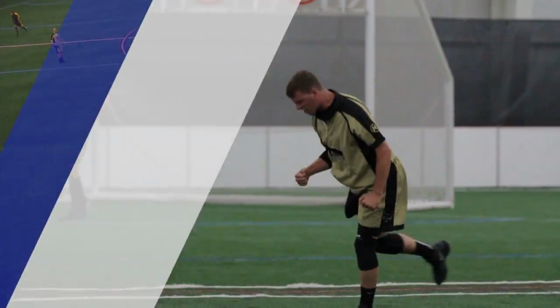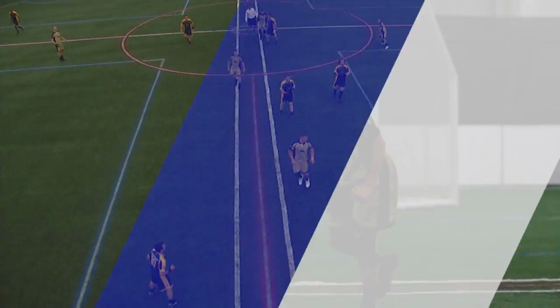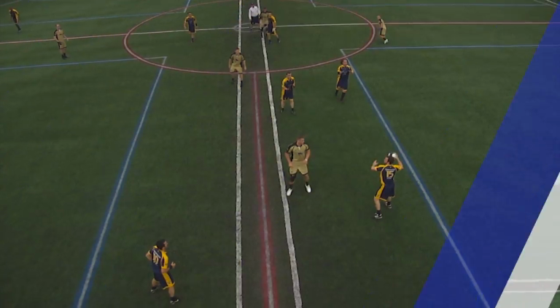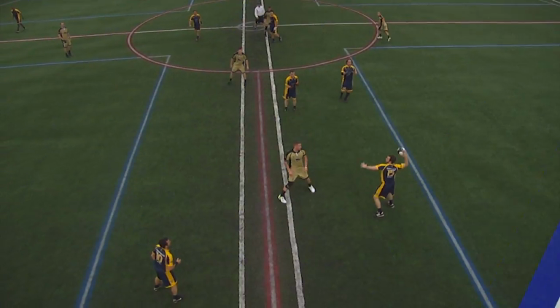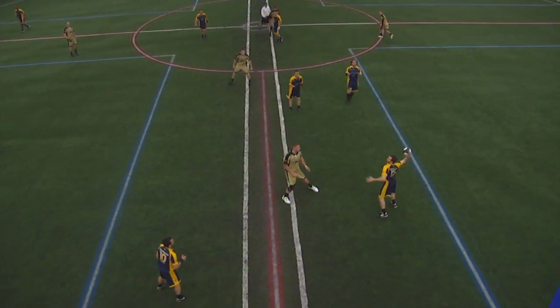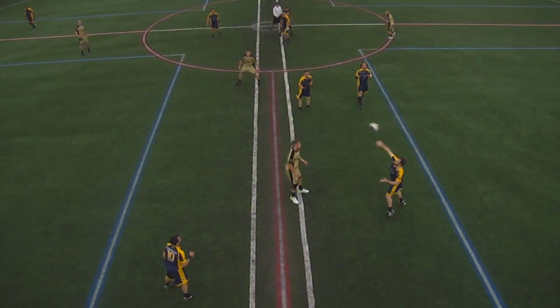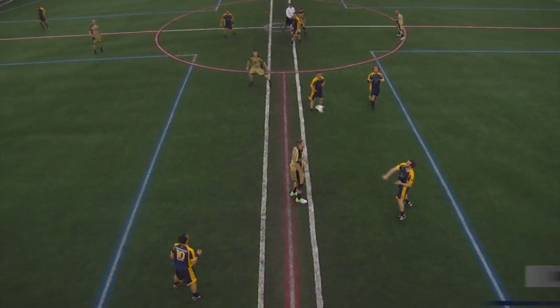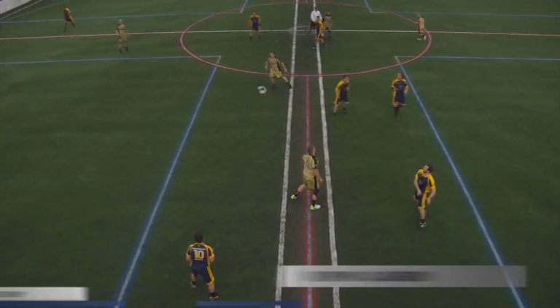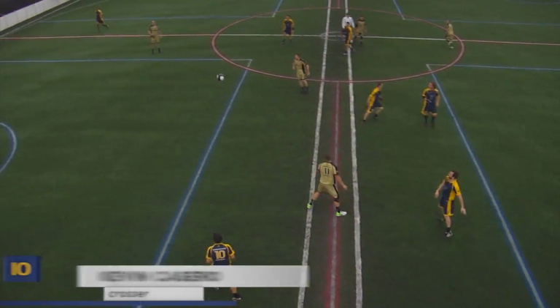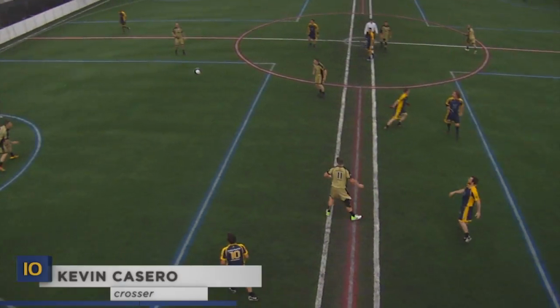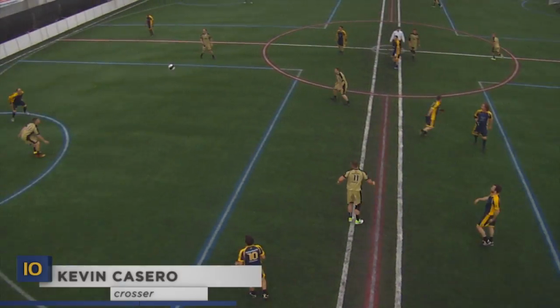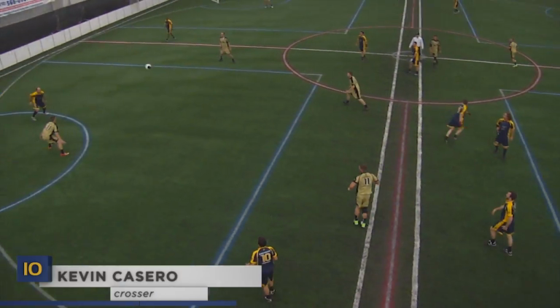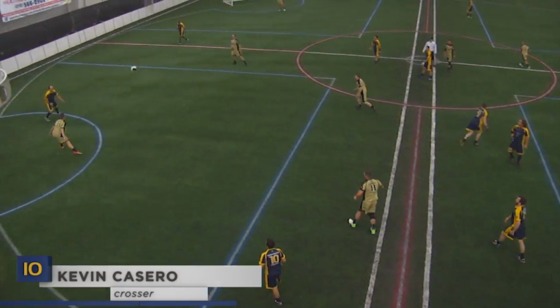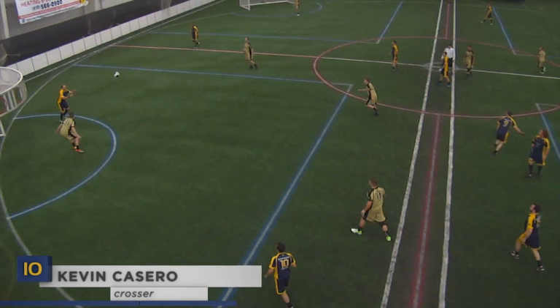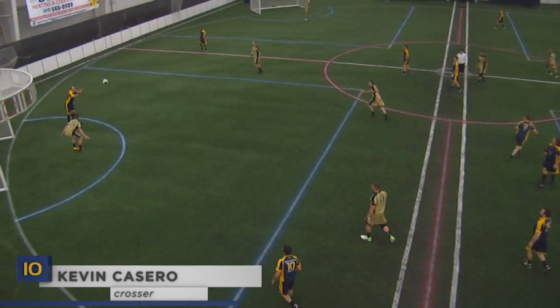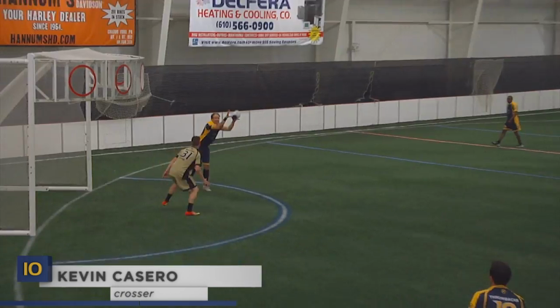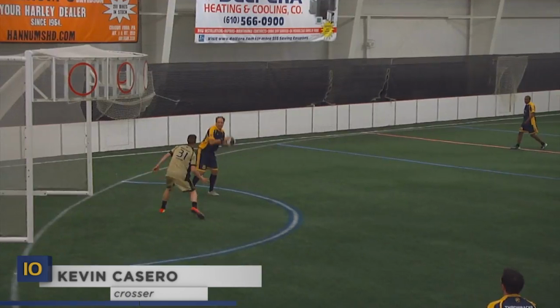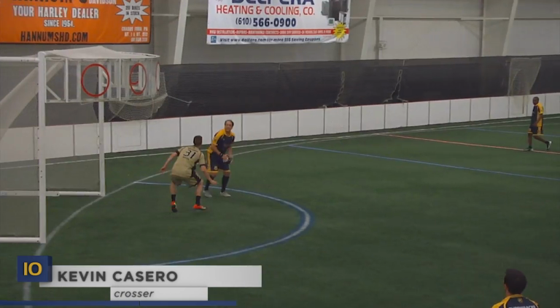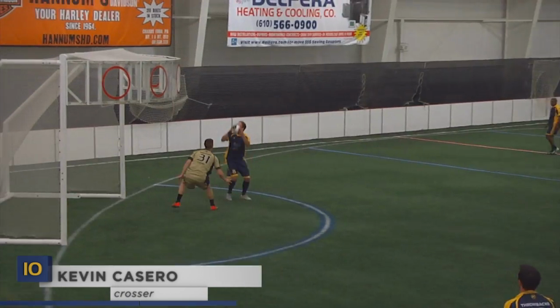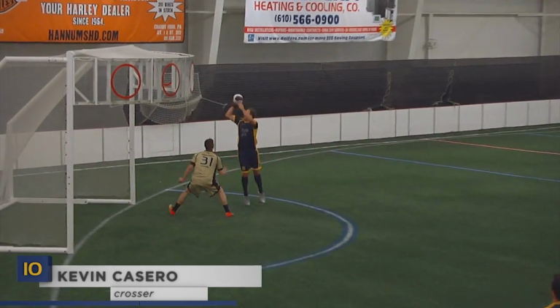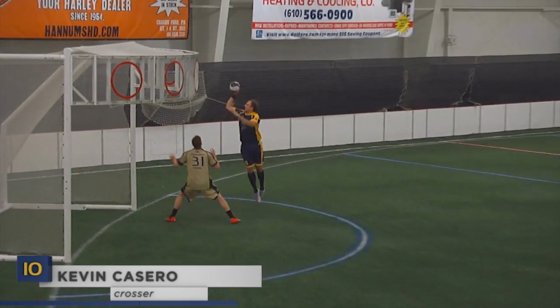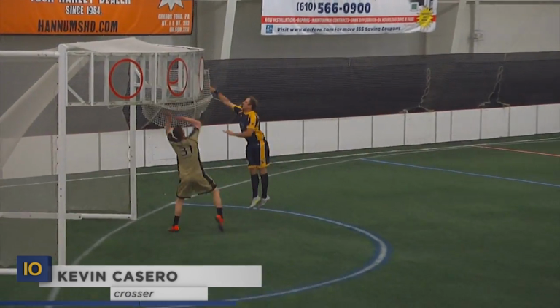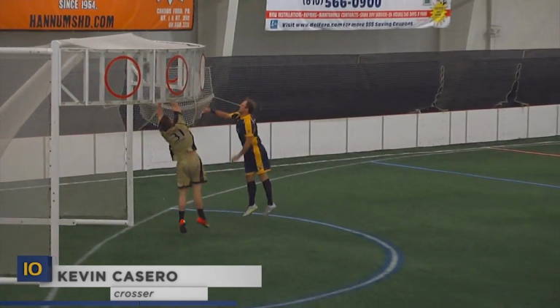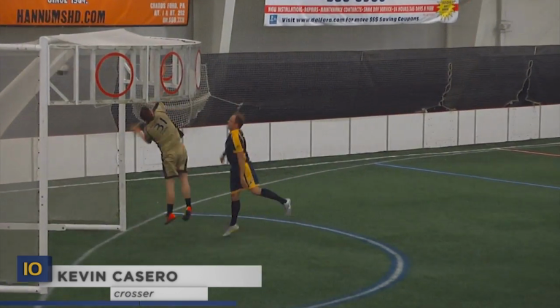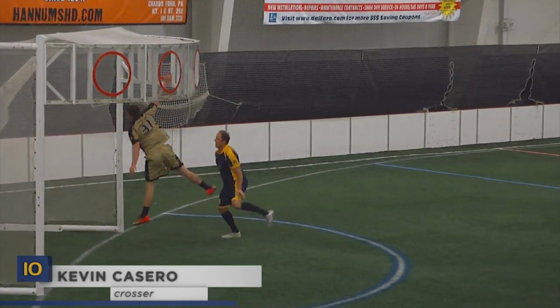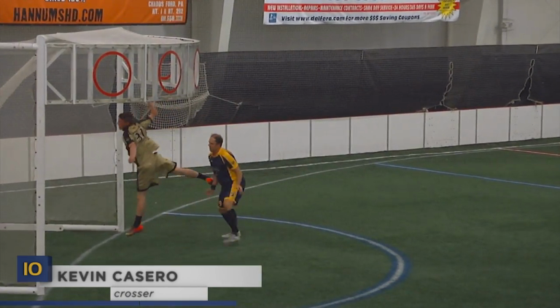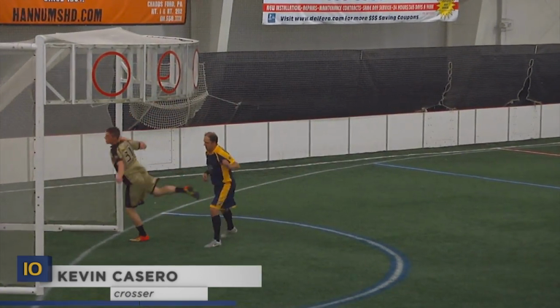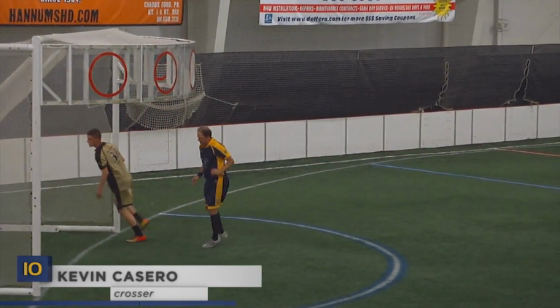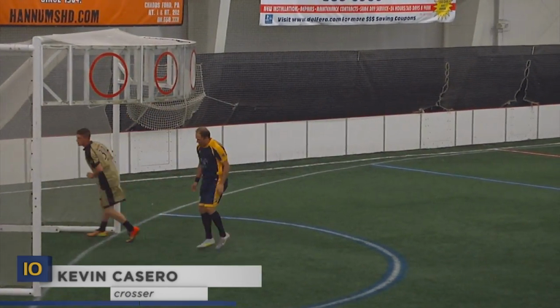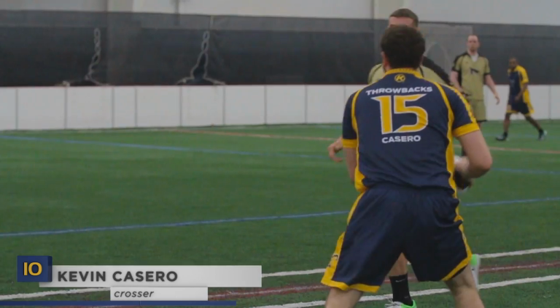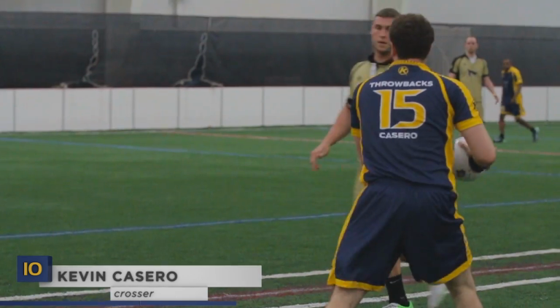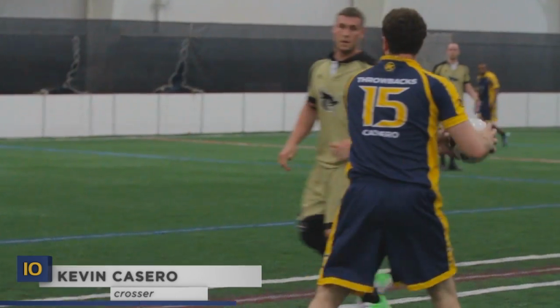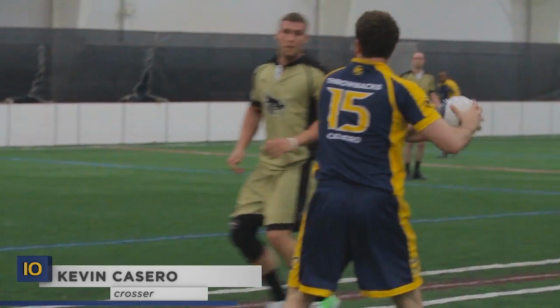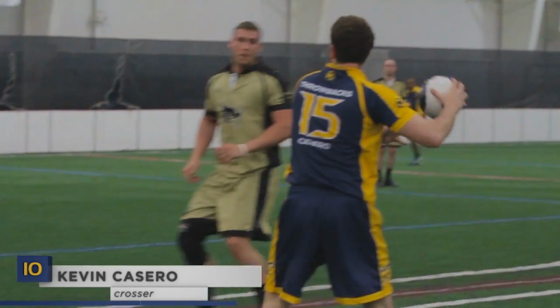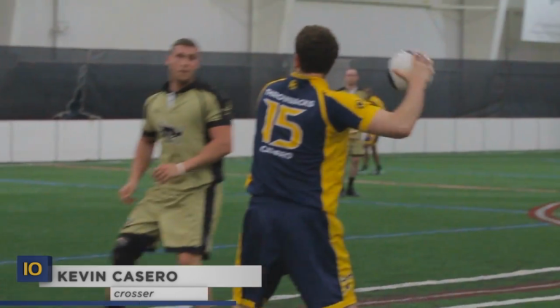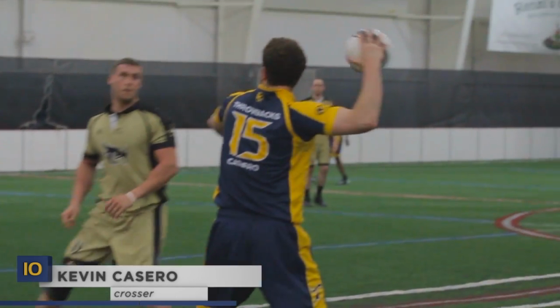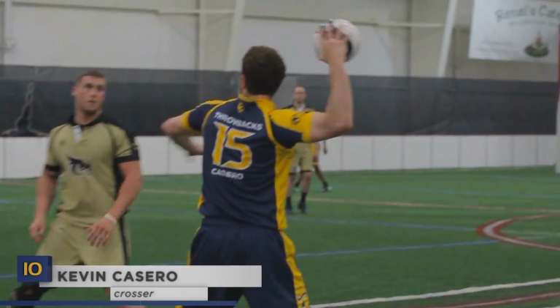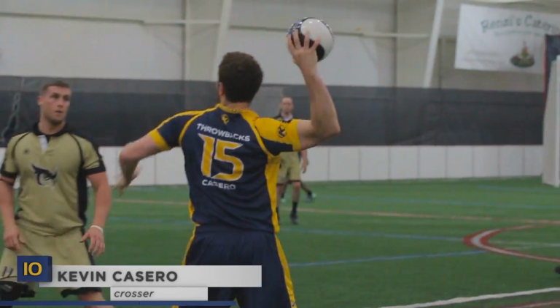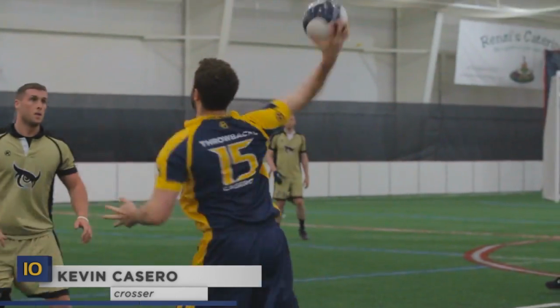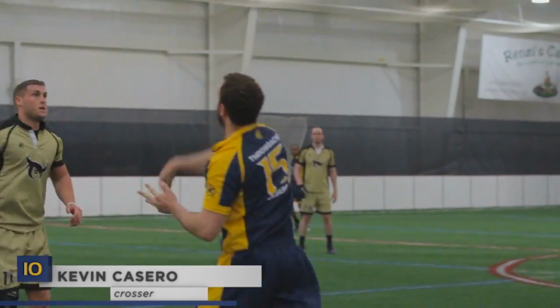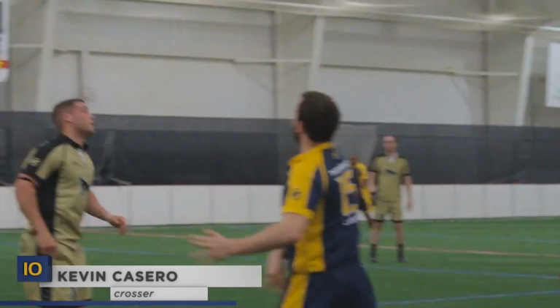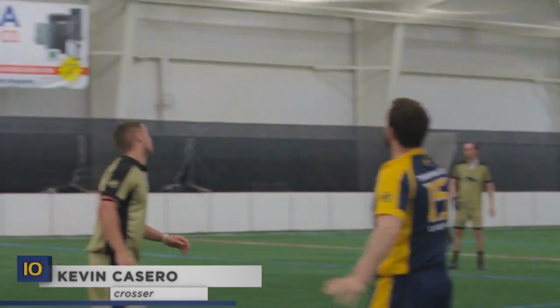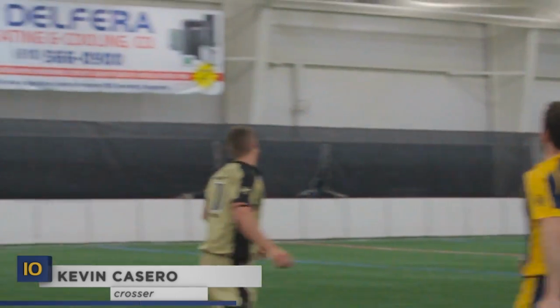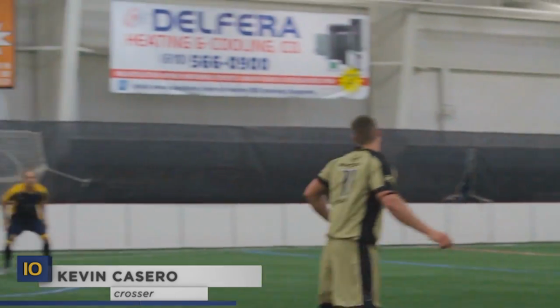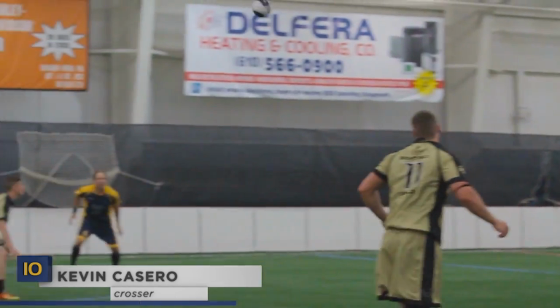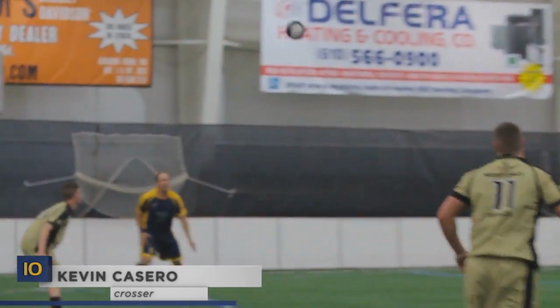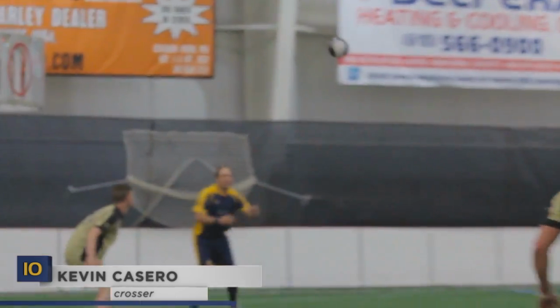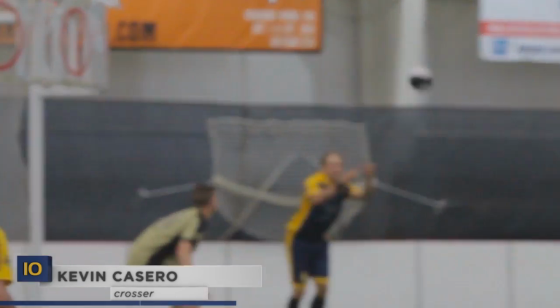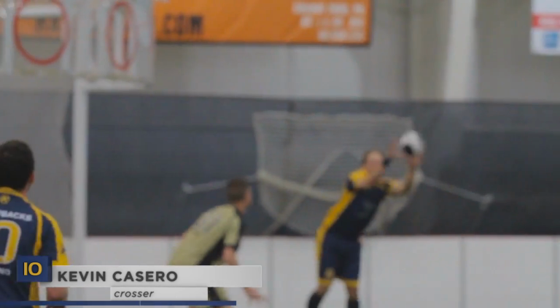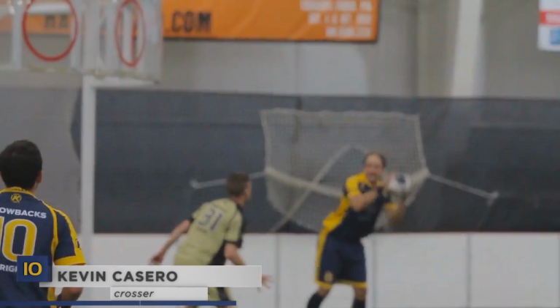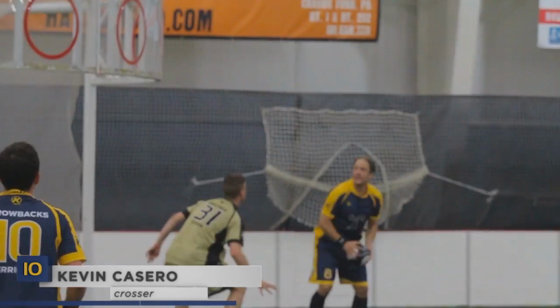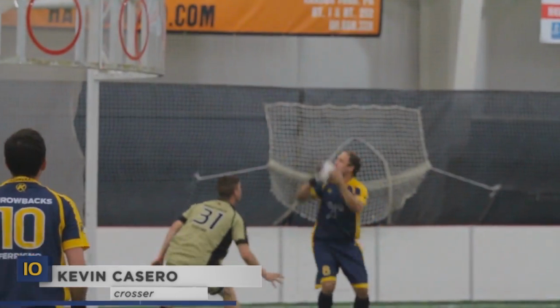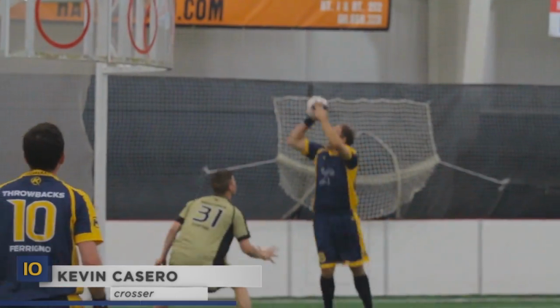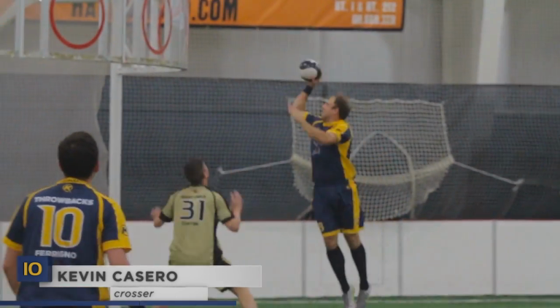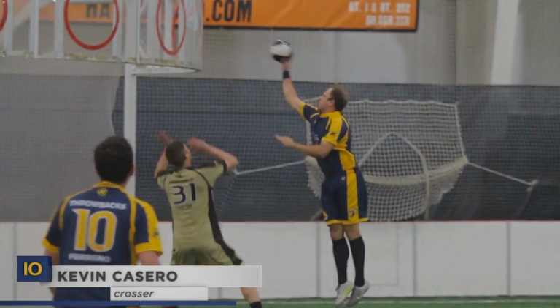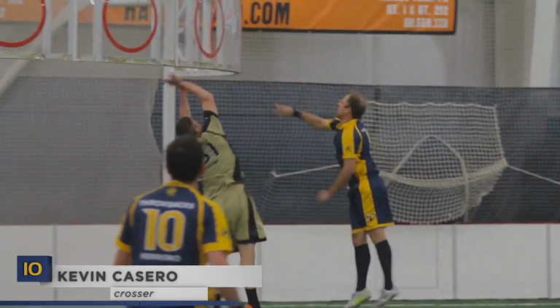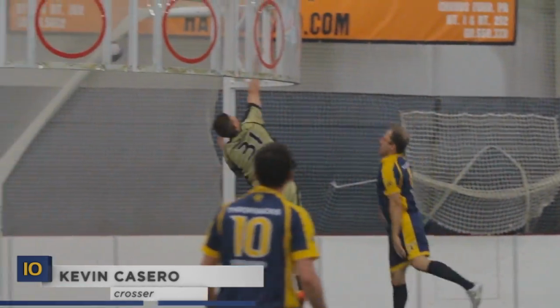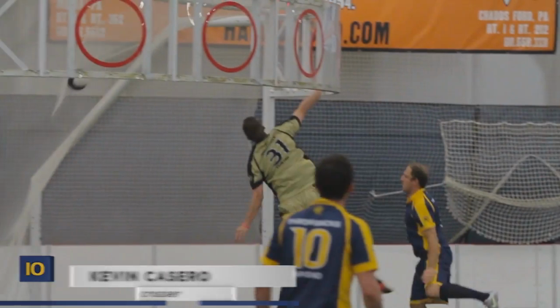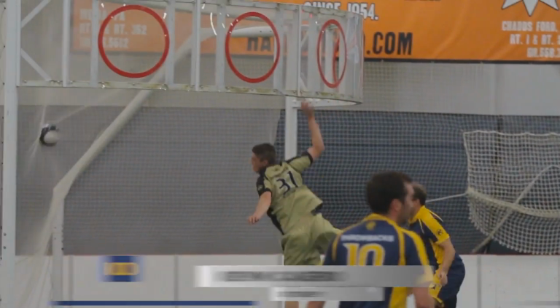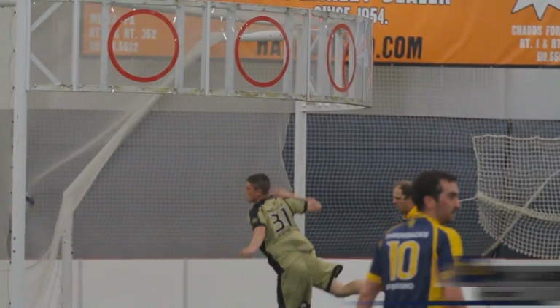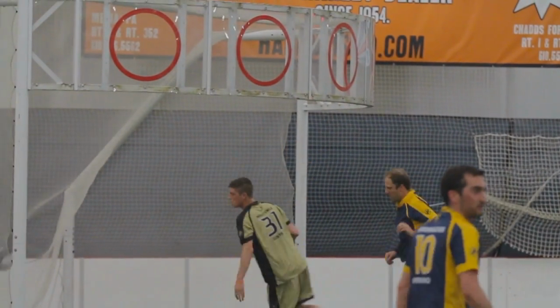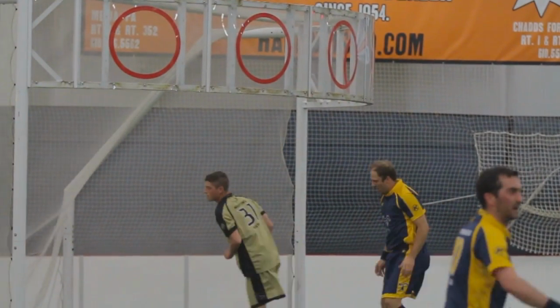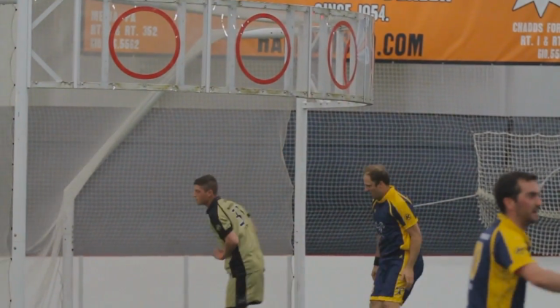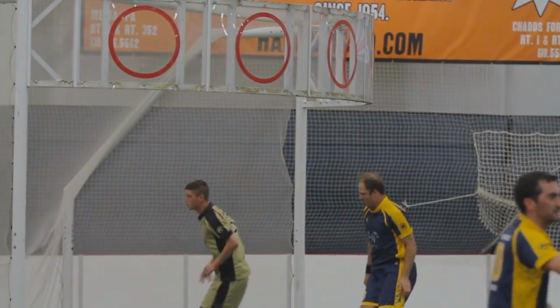Kevin Casaro had to throw another quartering because he was dialing from long distance on this backdoor pass to Jim Bradley, who lays it in for two. Now that's field vision.